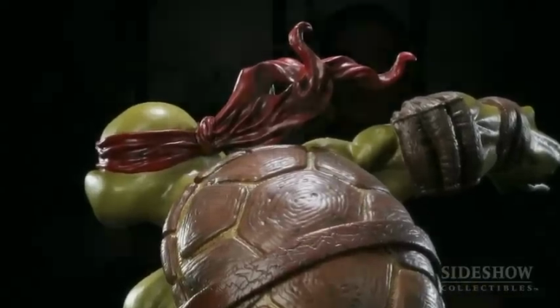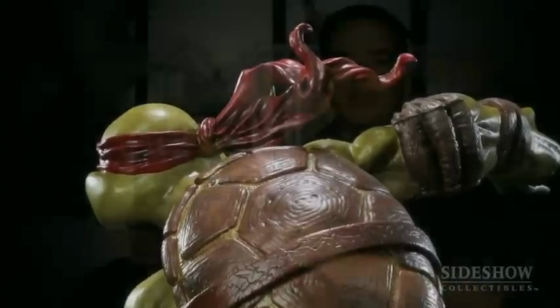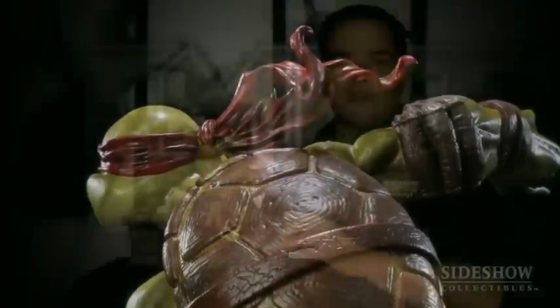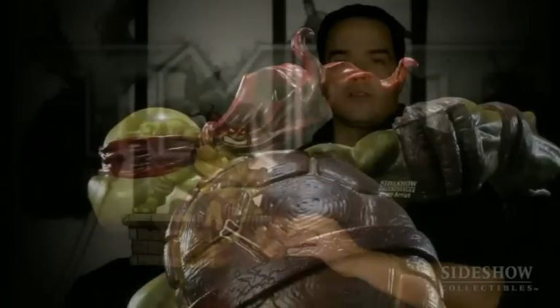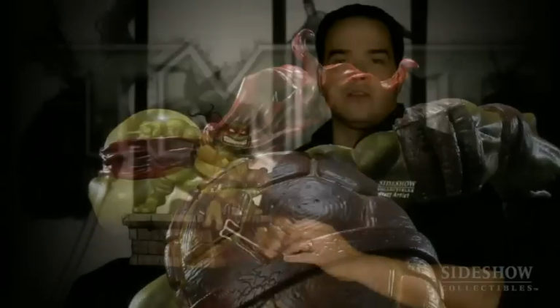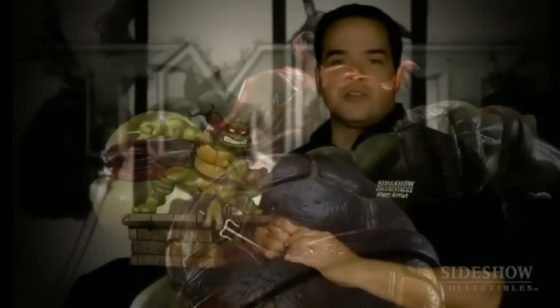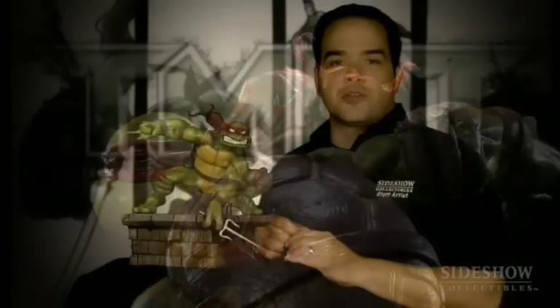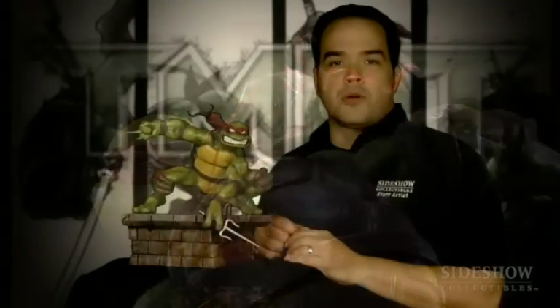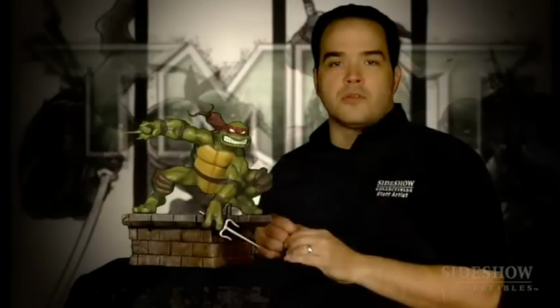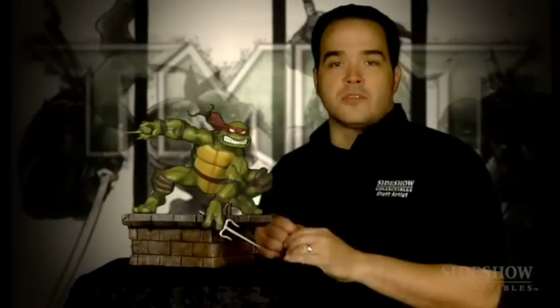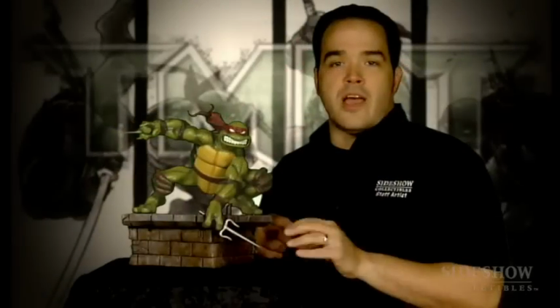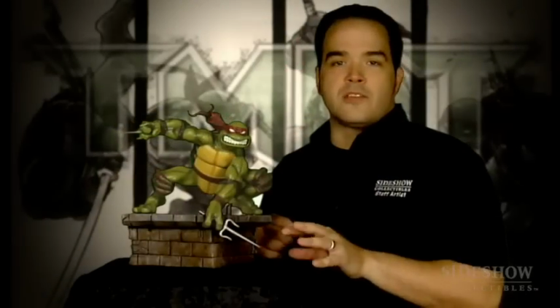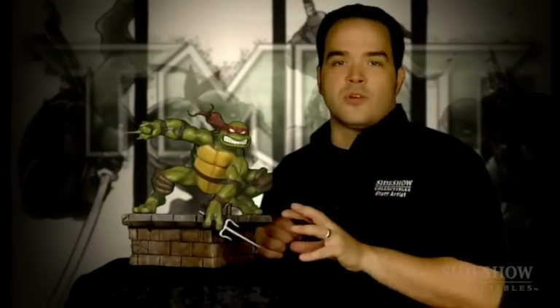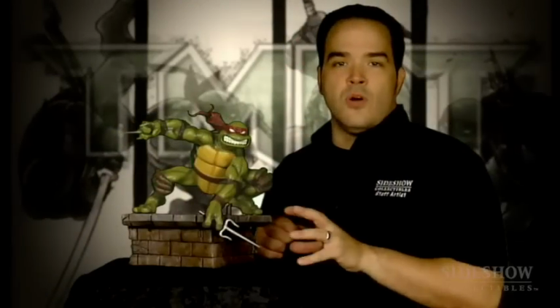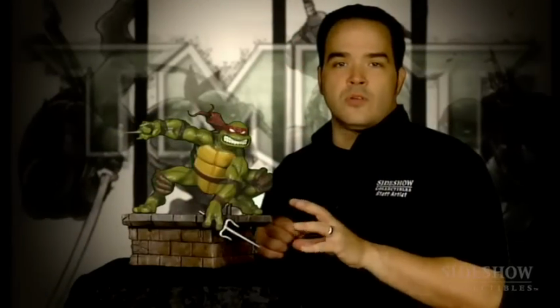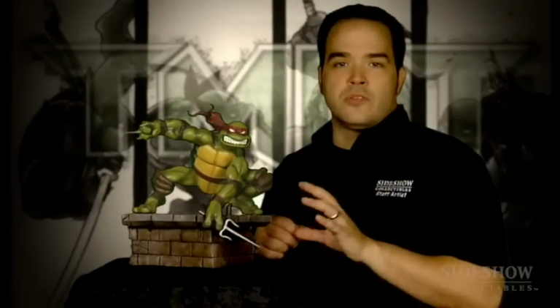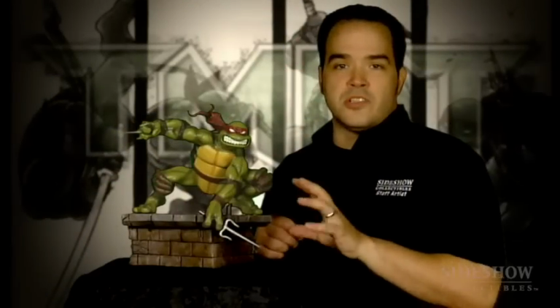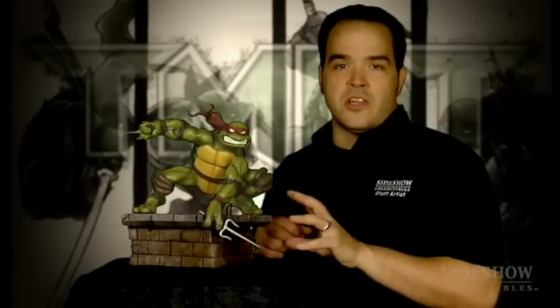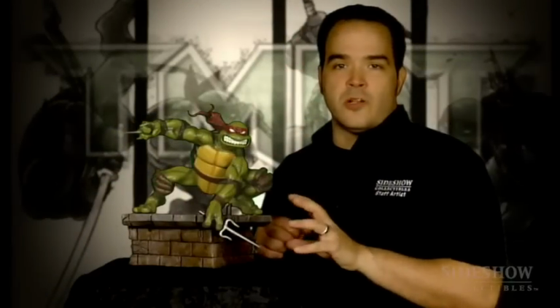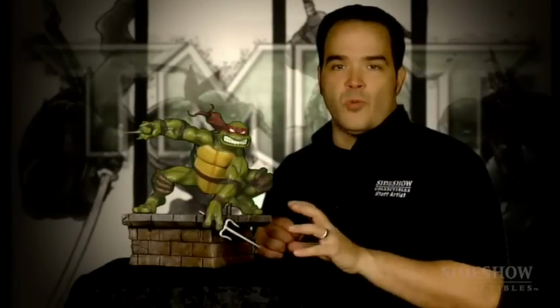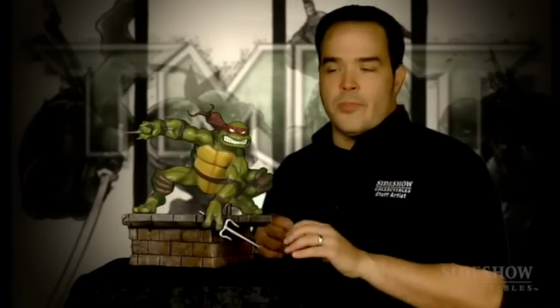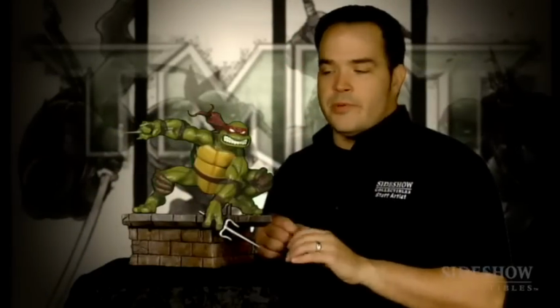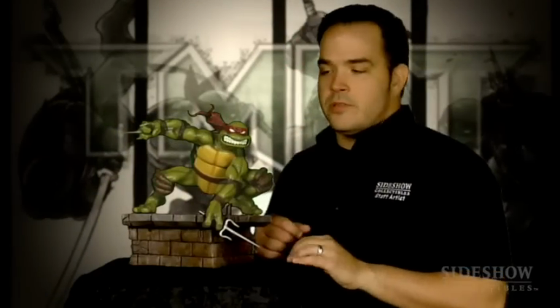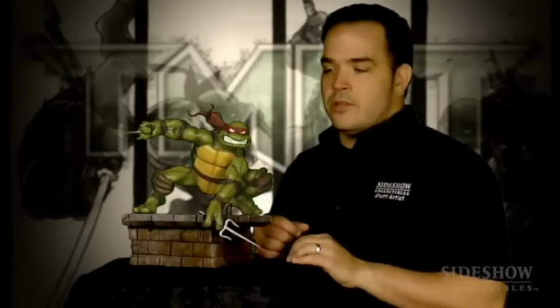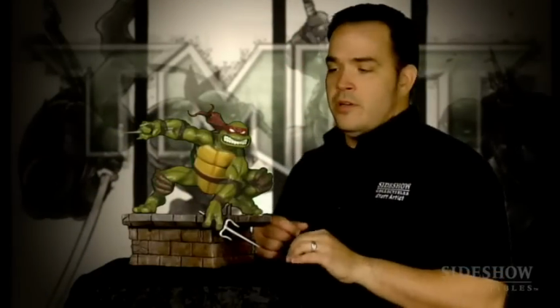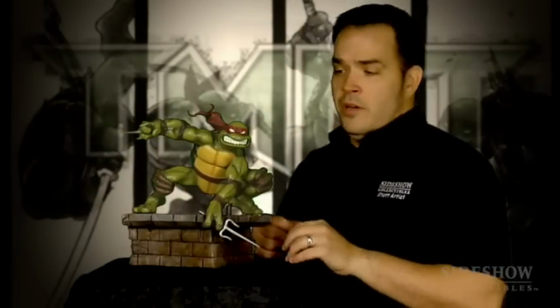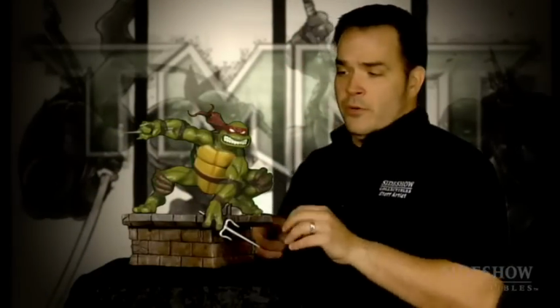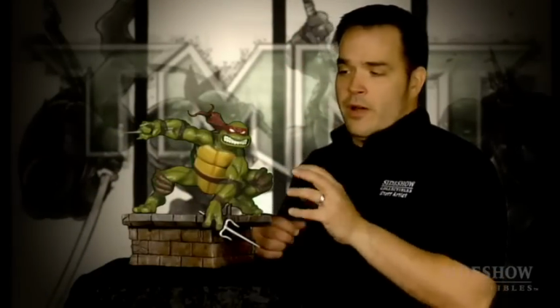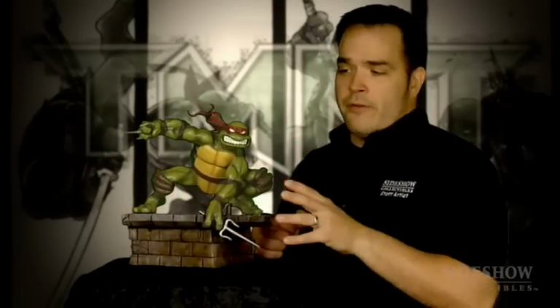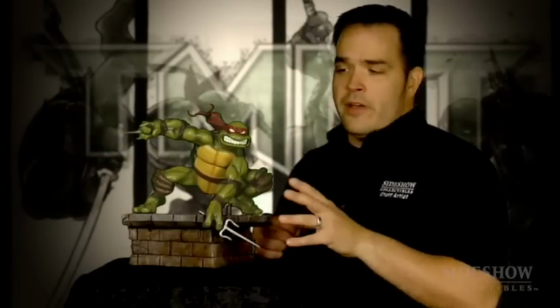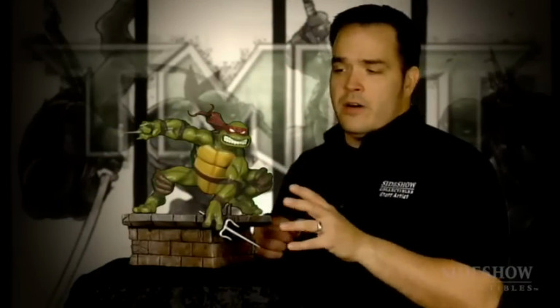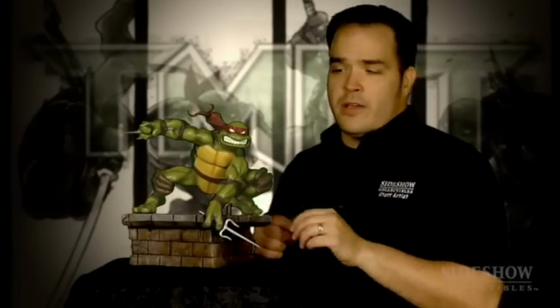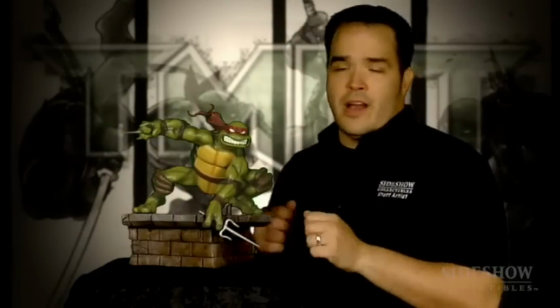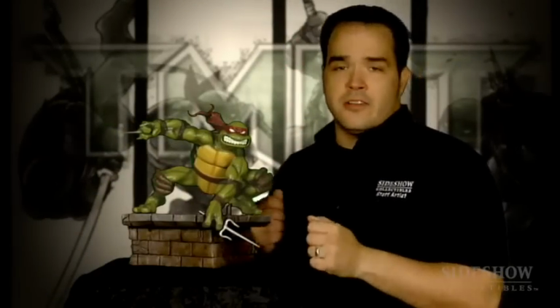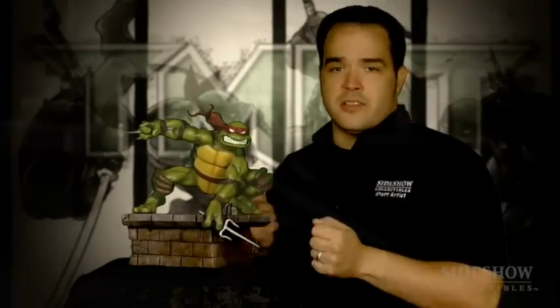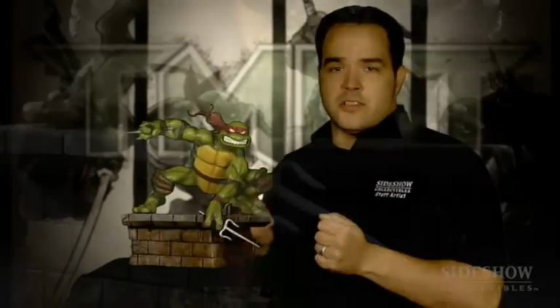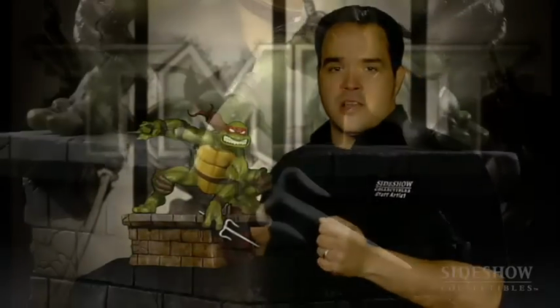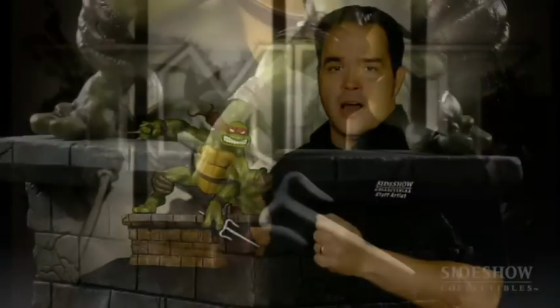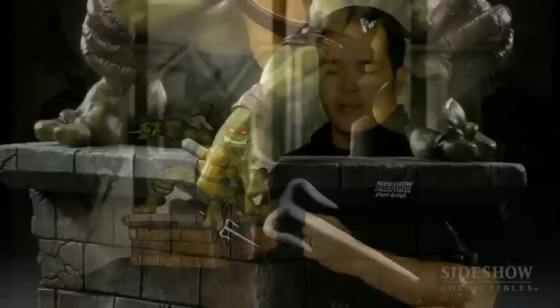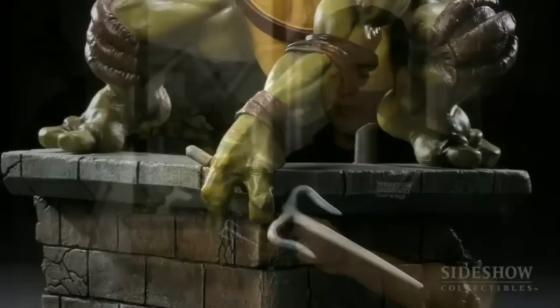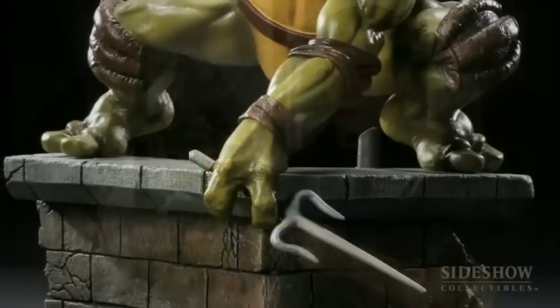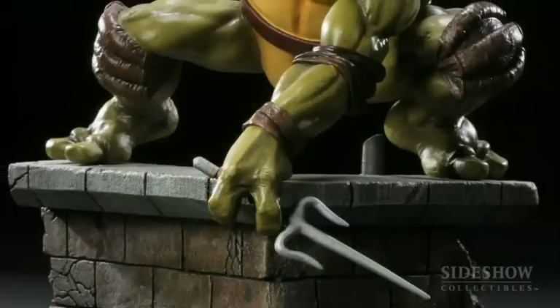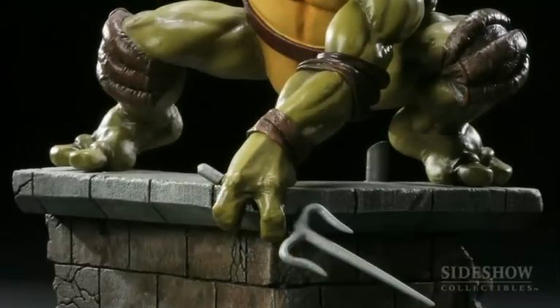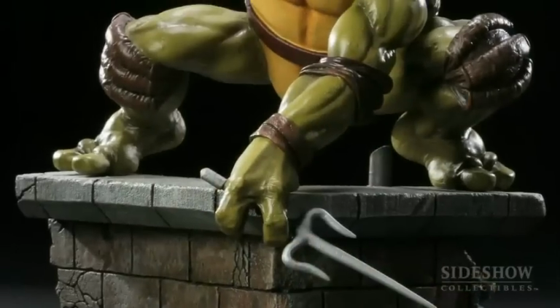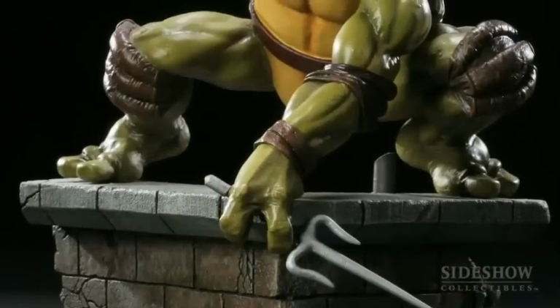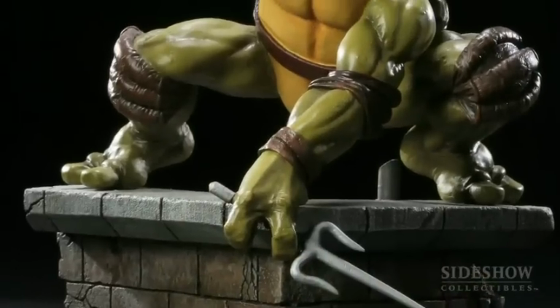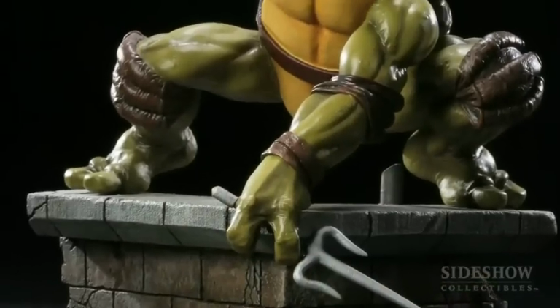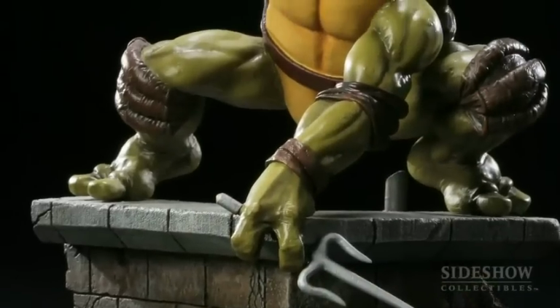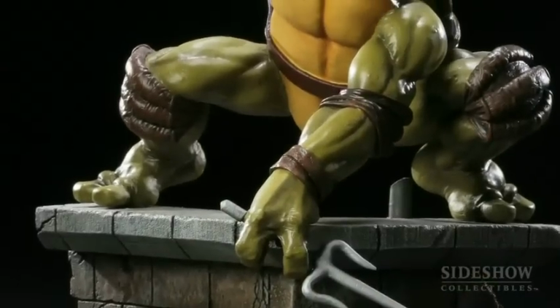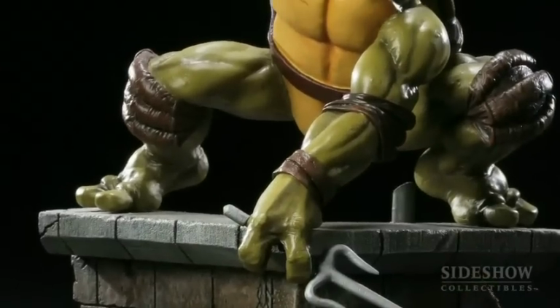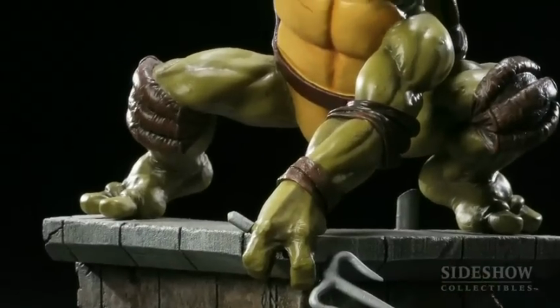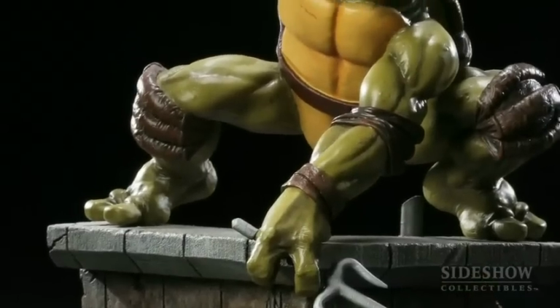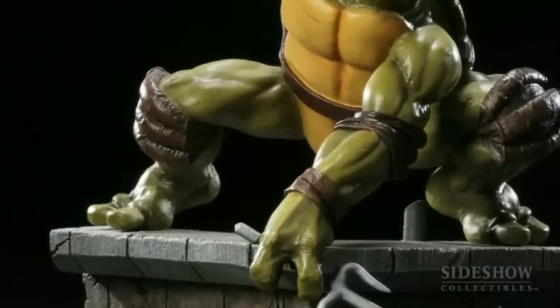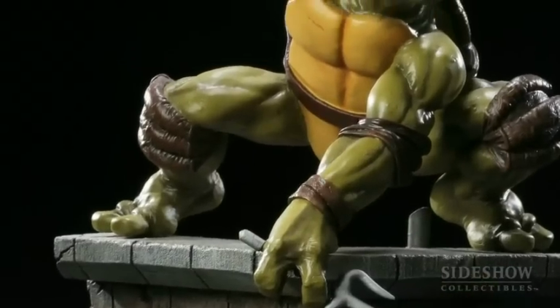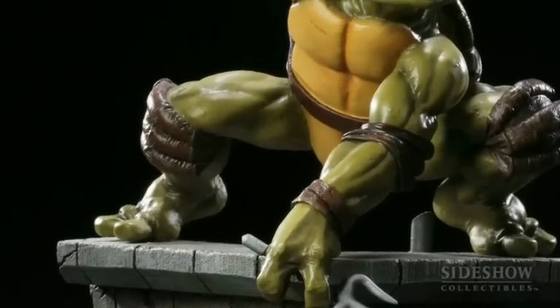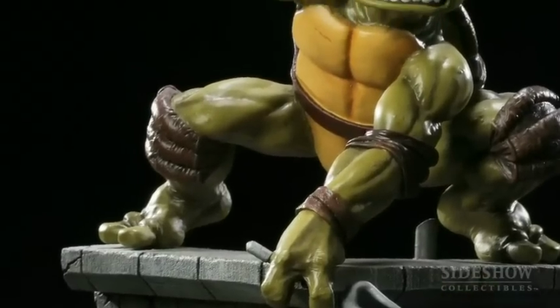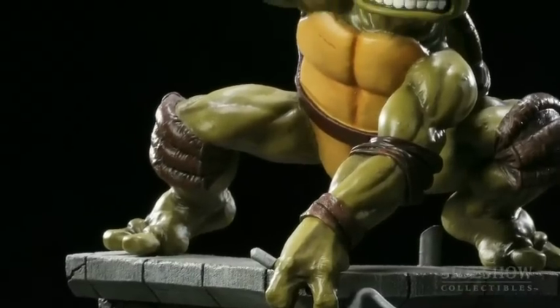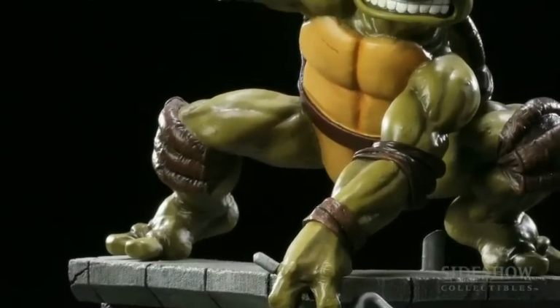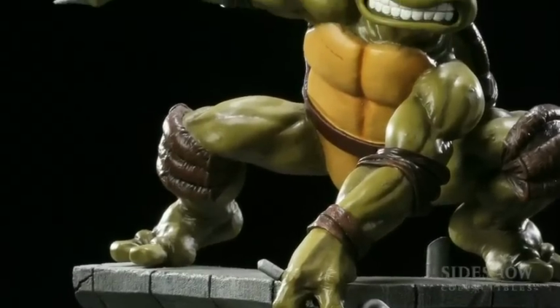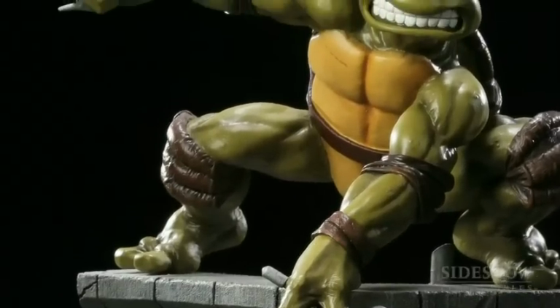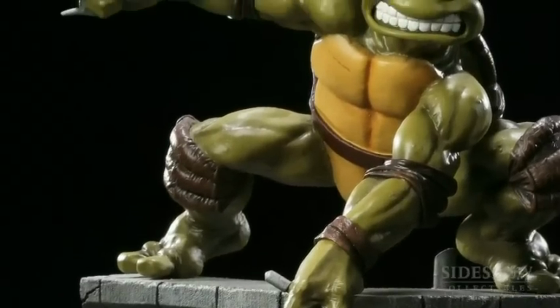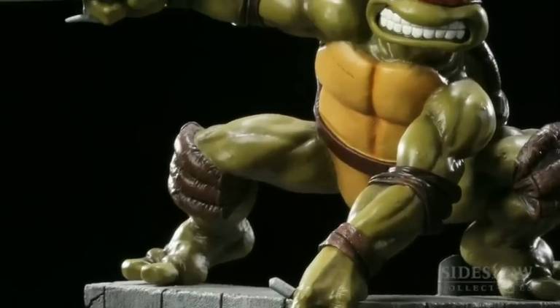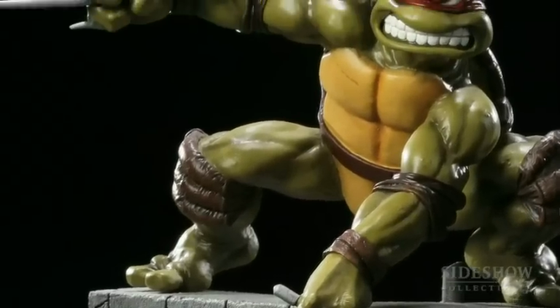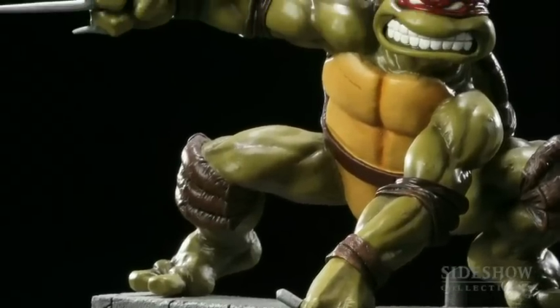Each of the Ninja Turtles has their own distinct weapons. Raphael carries the sais — he's got his two sais in his hands and he's ready for action.